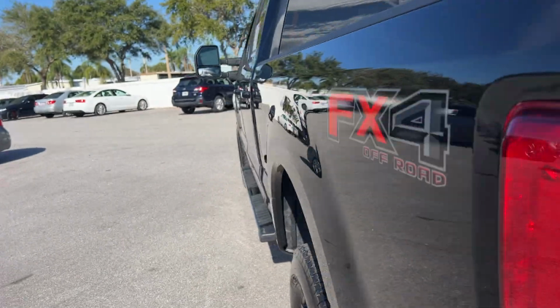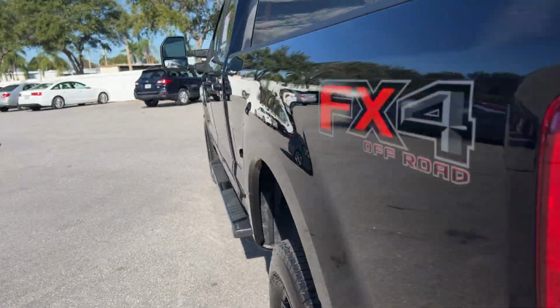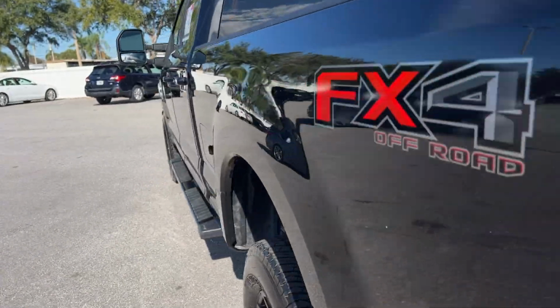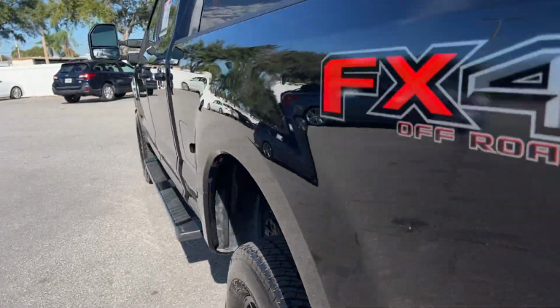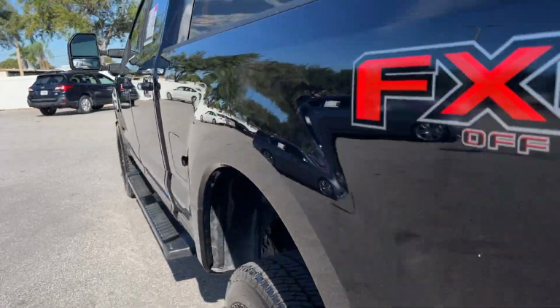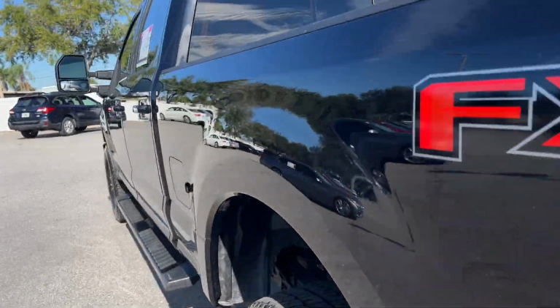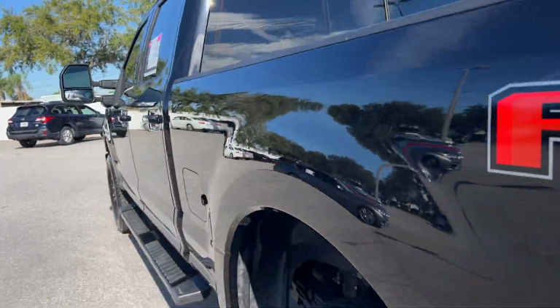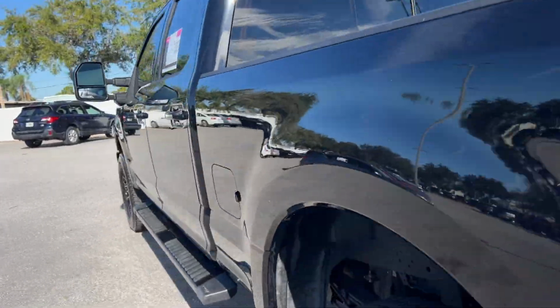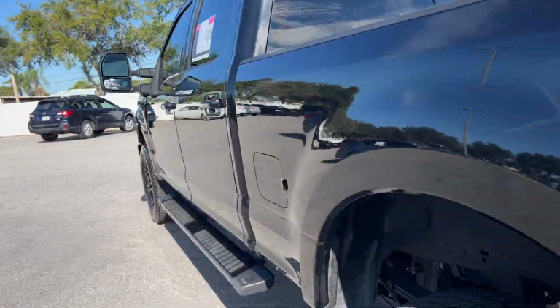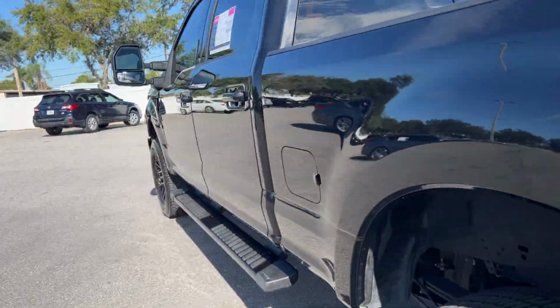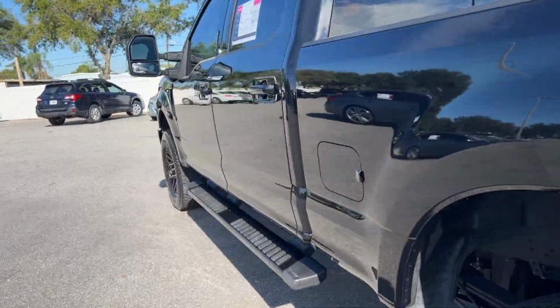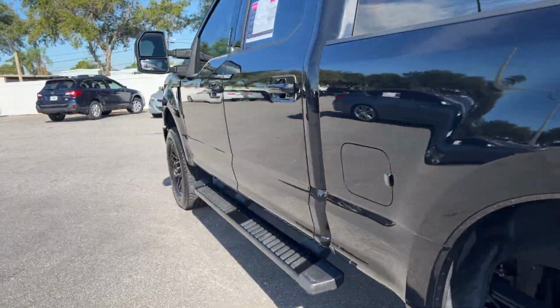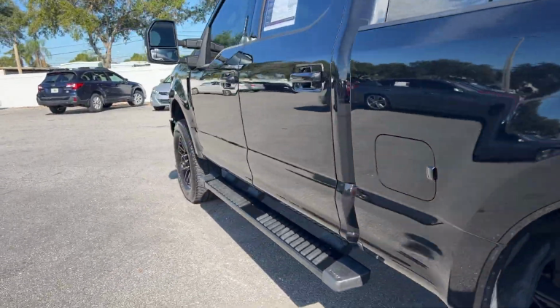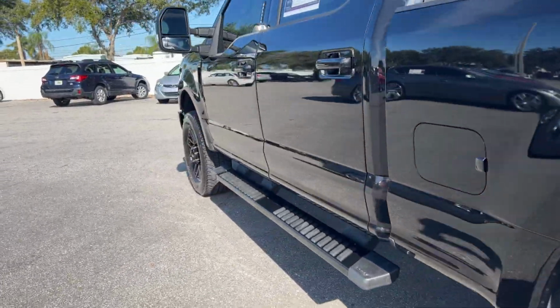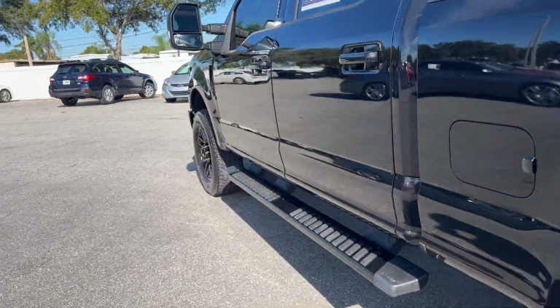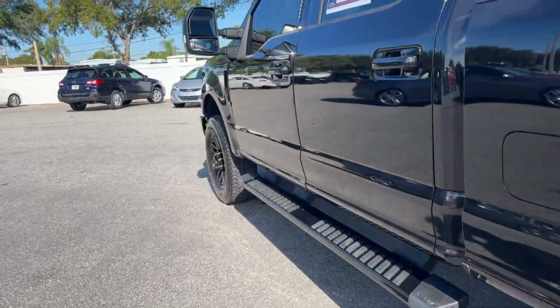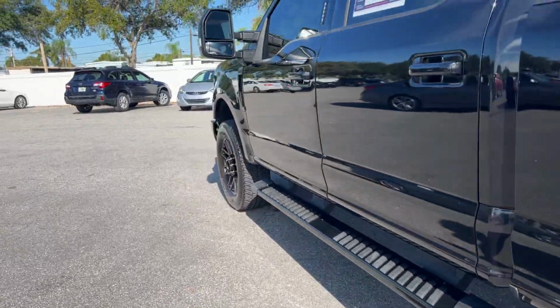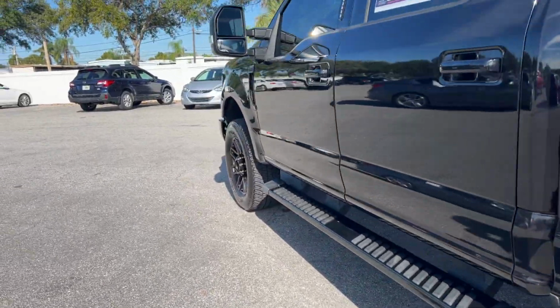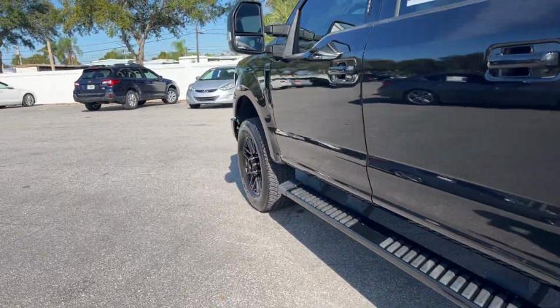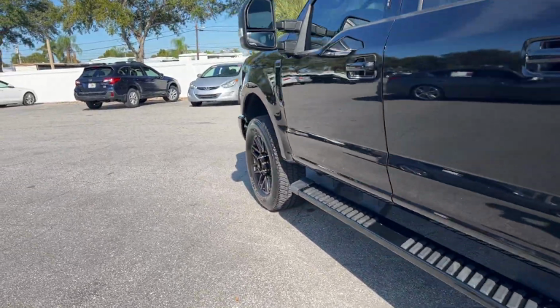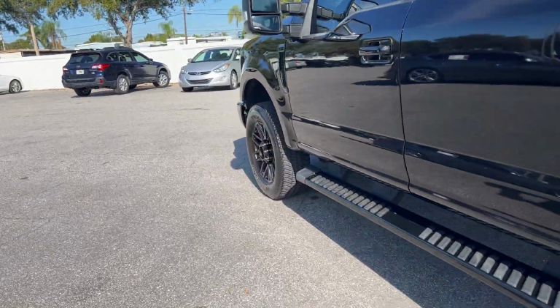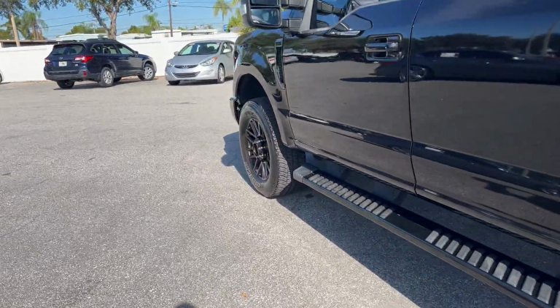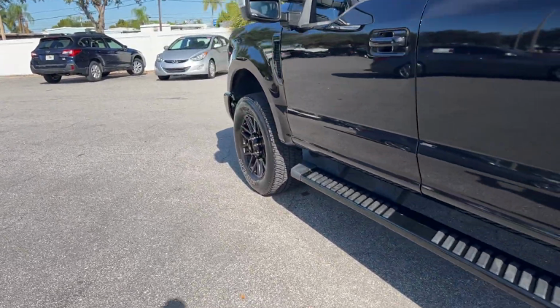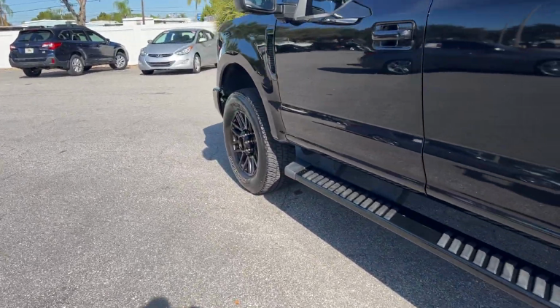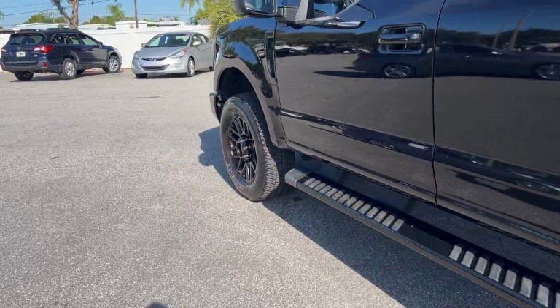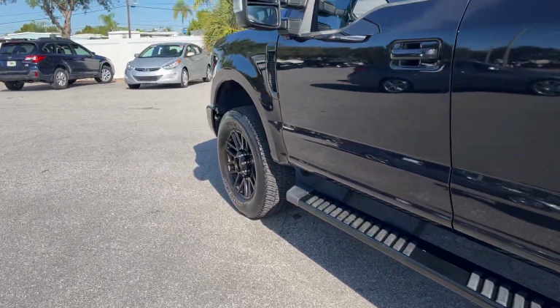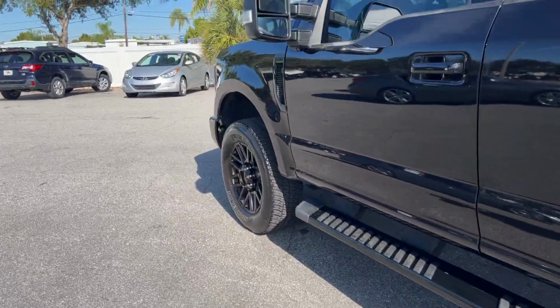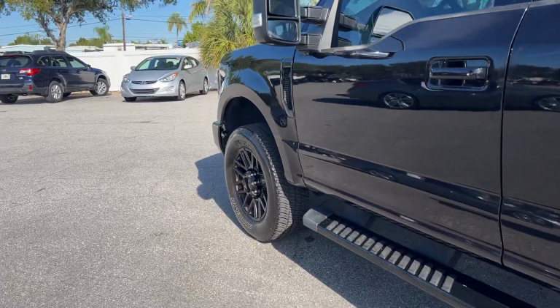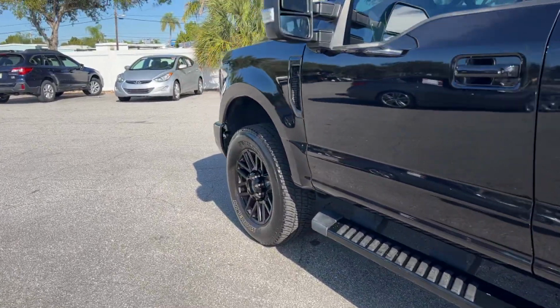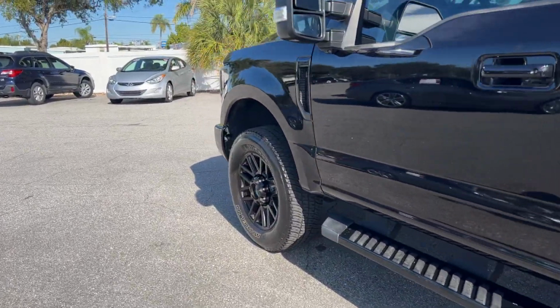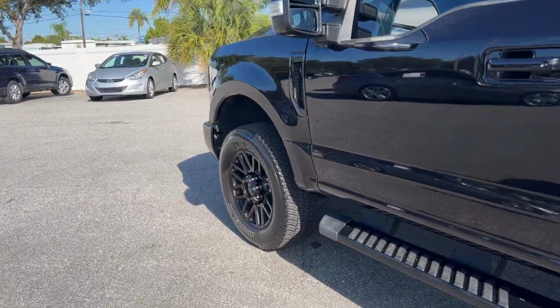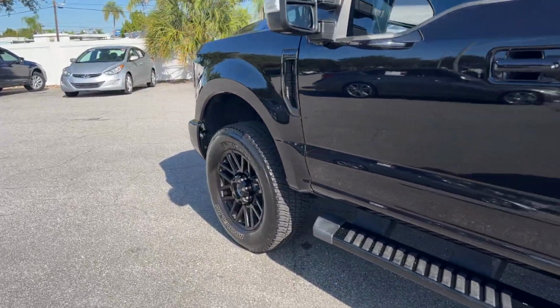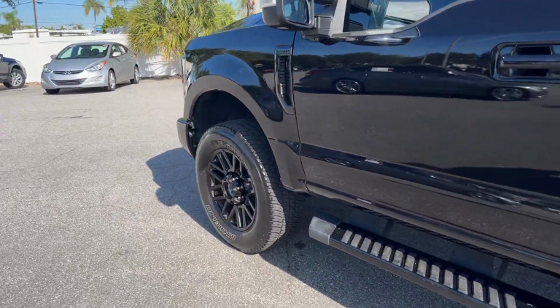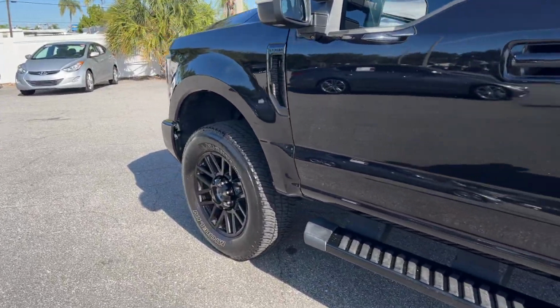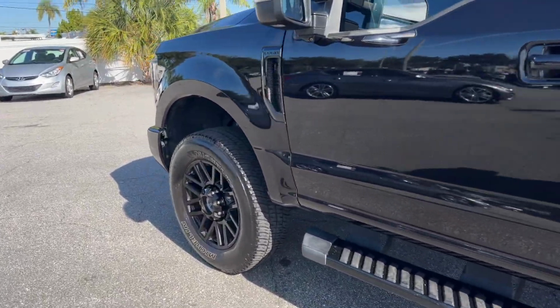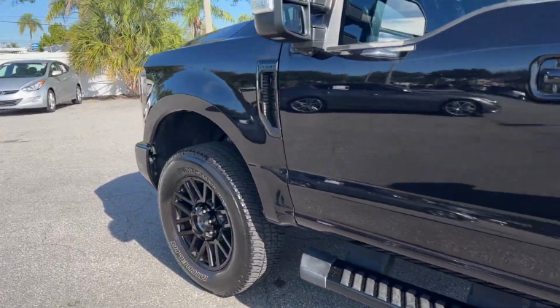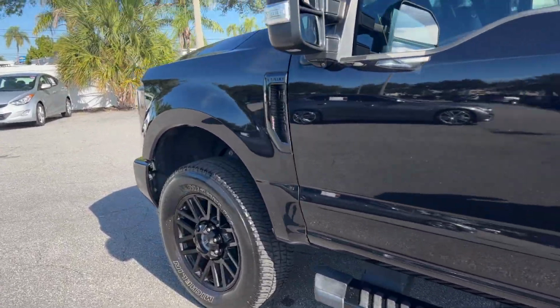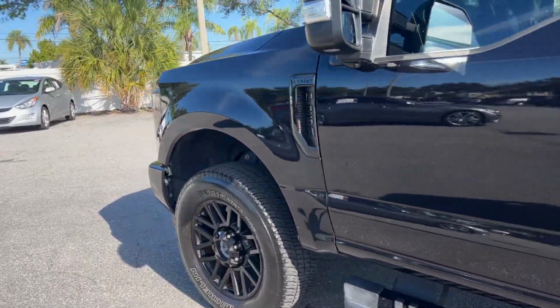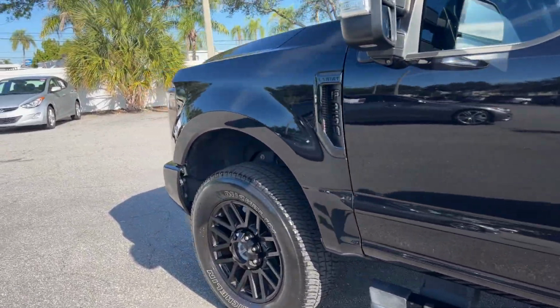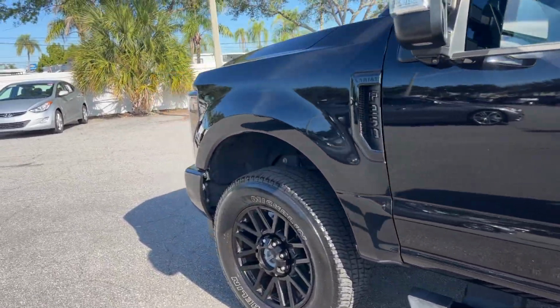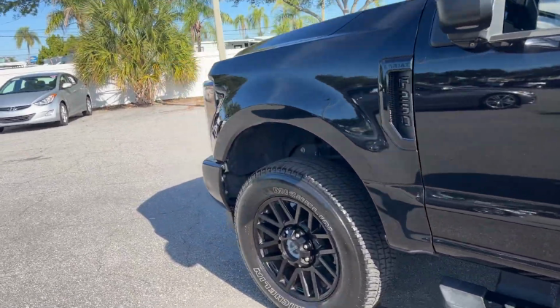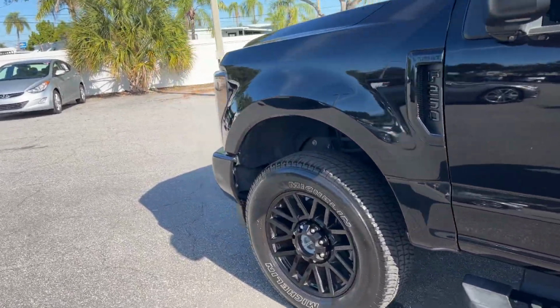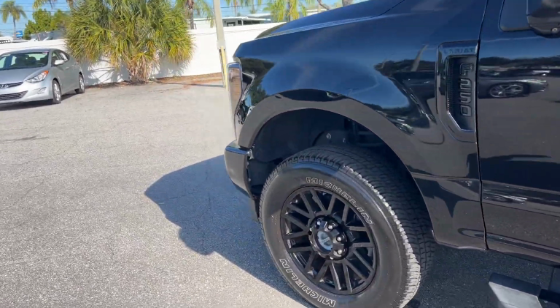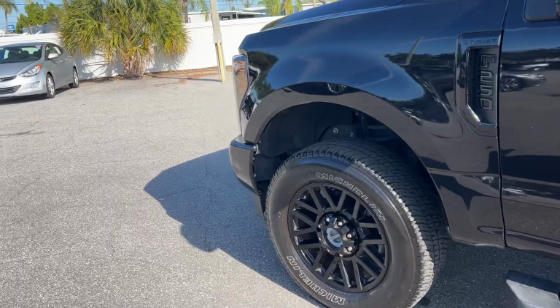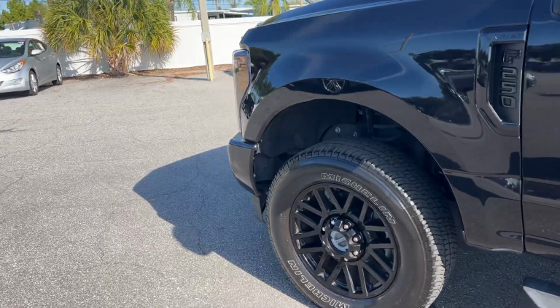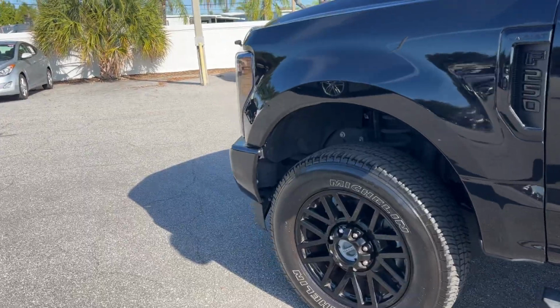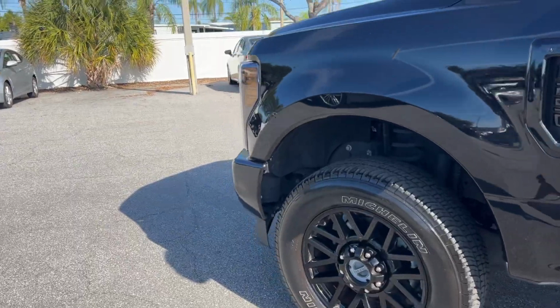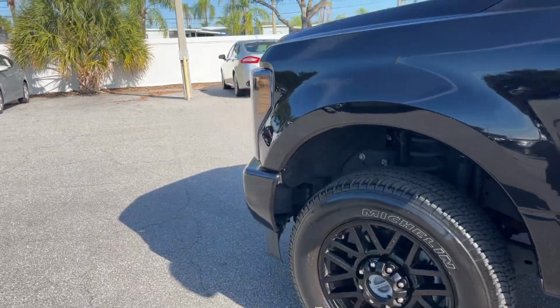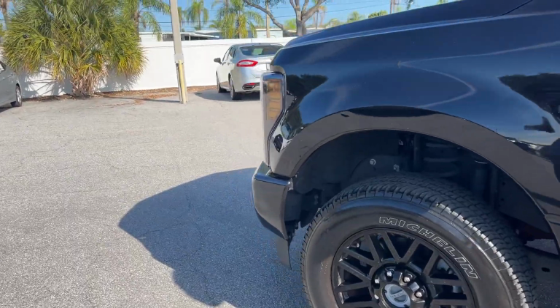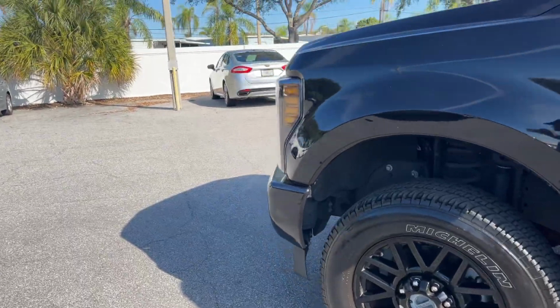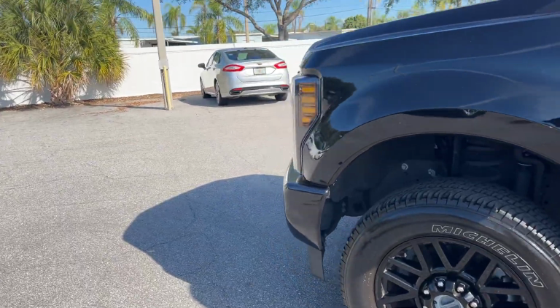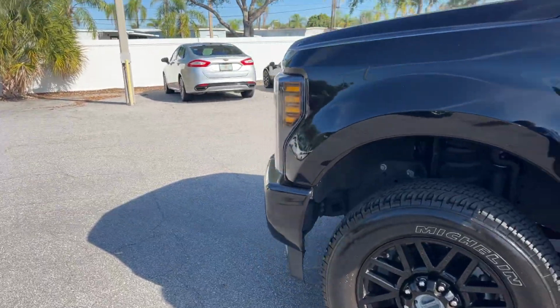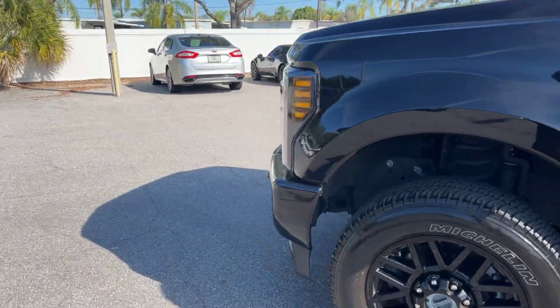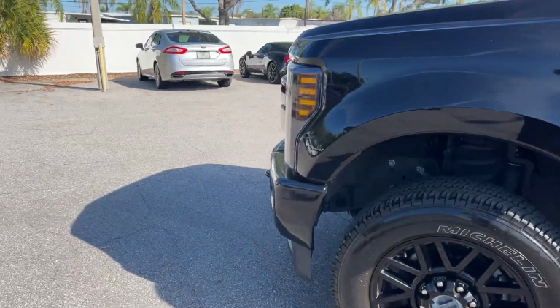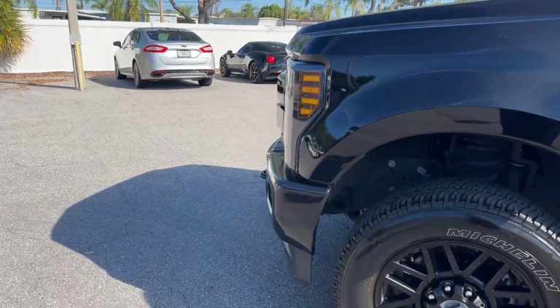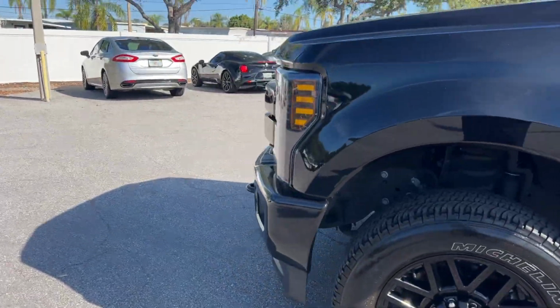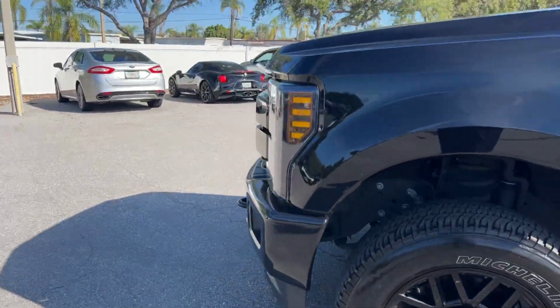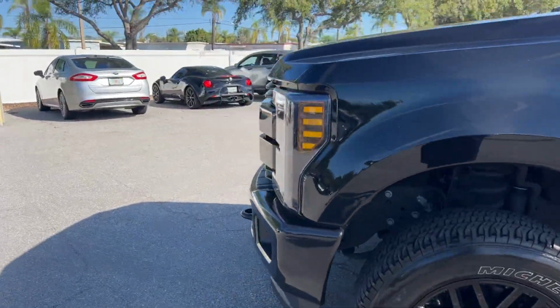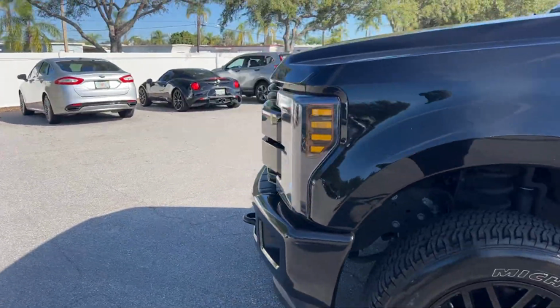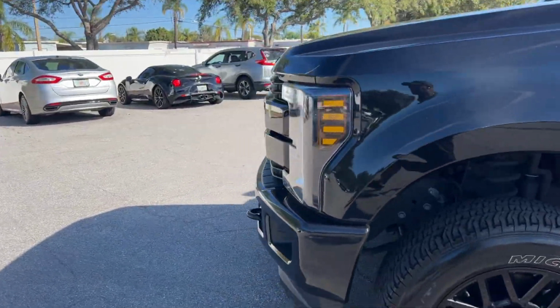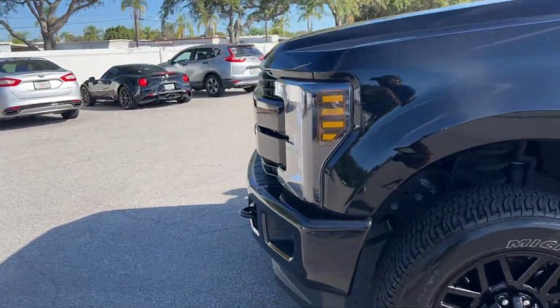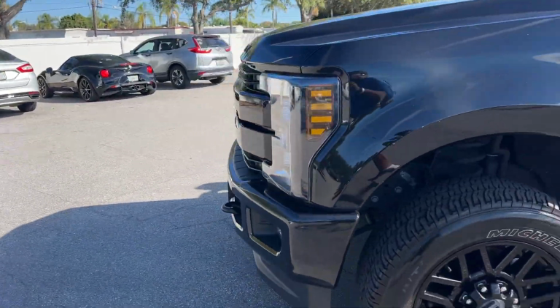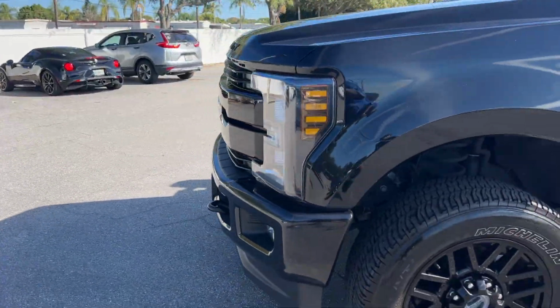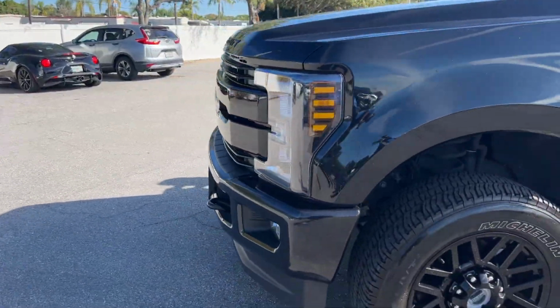This vehicle is four-wheel drive, powered by a 6.2-liter gas engine.